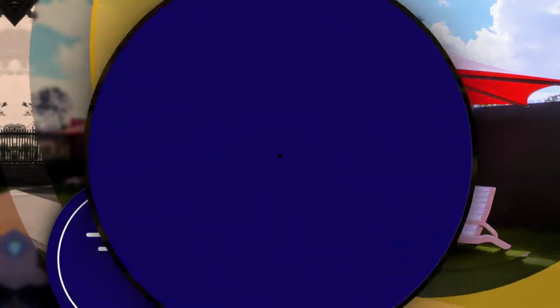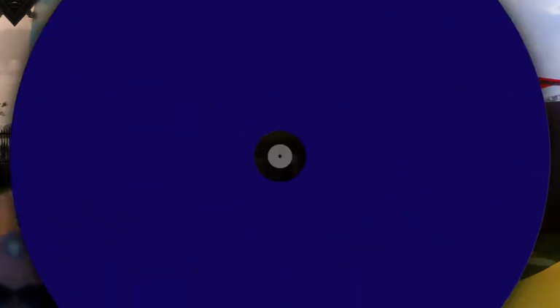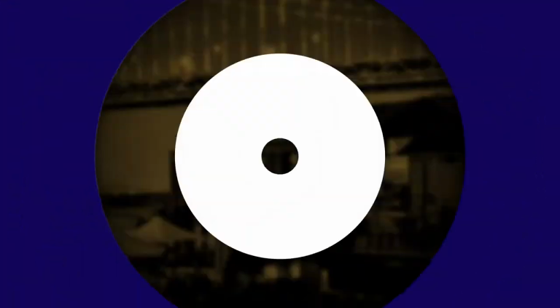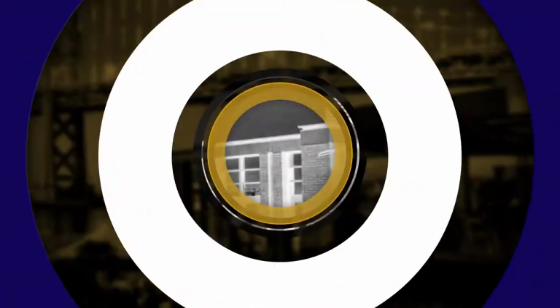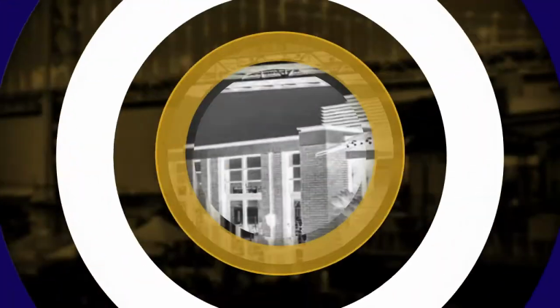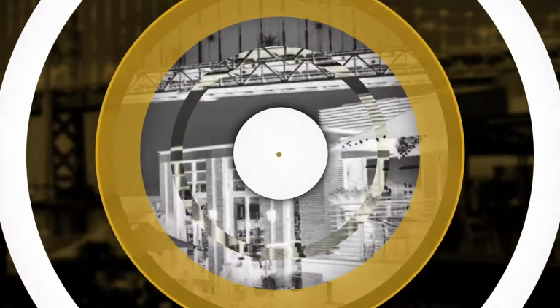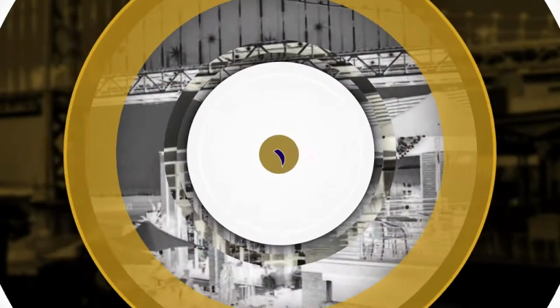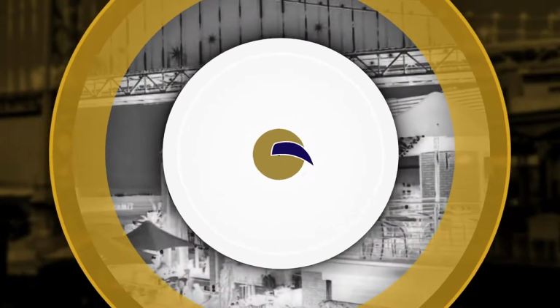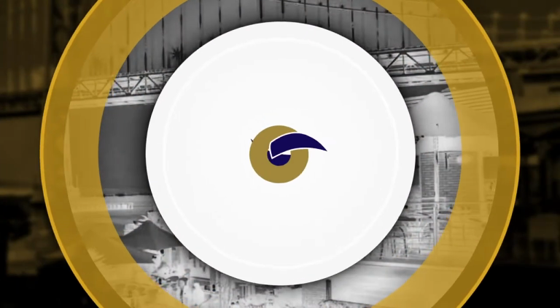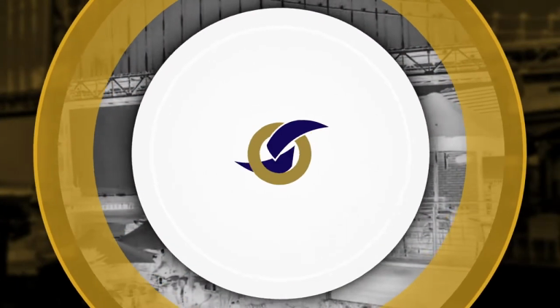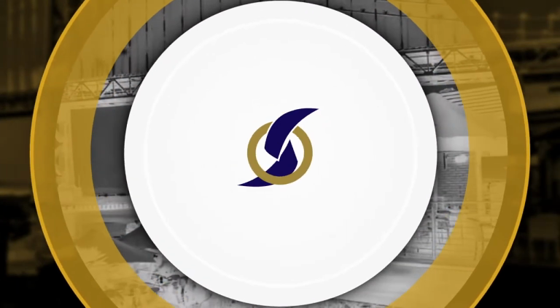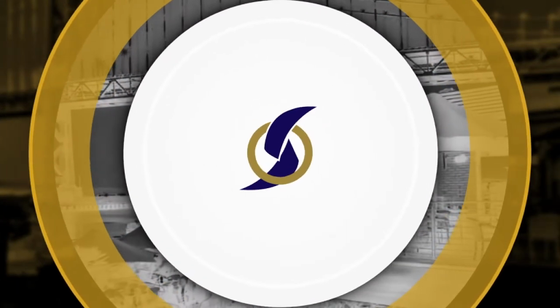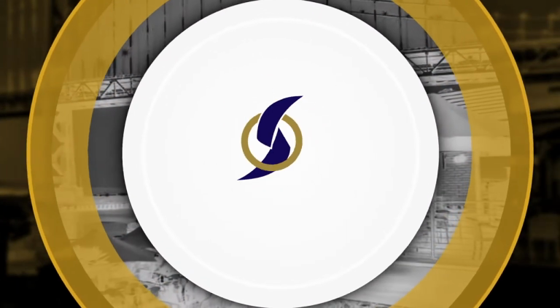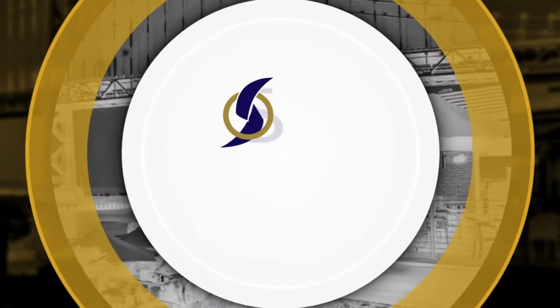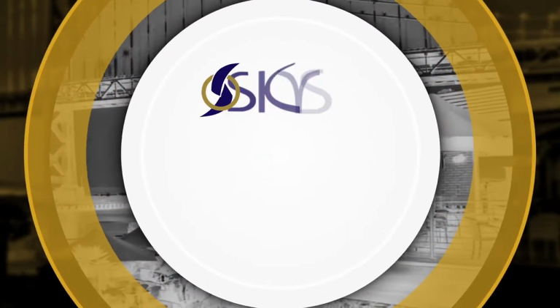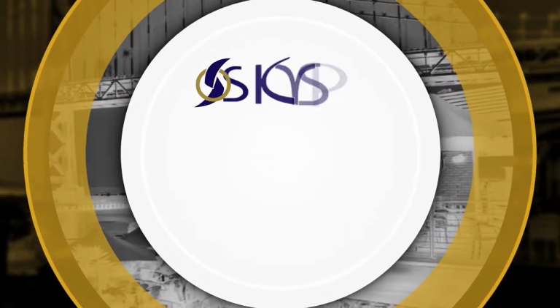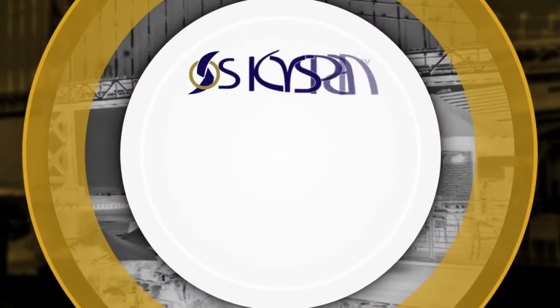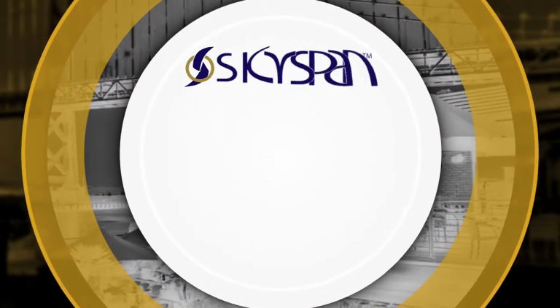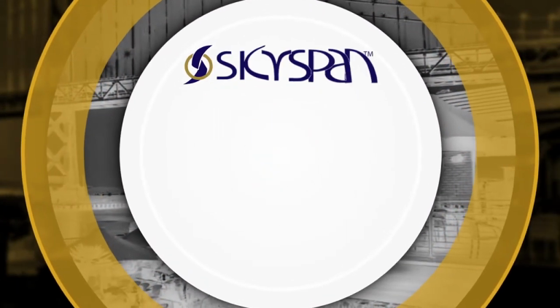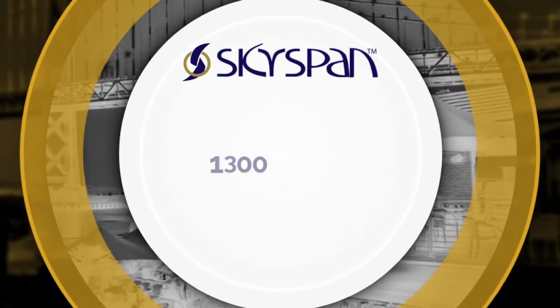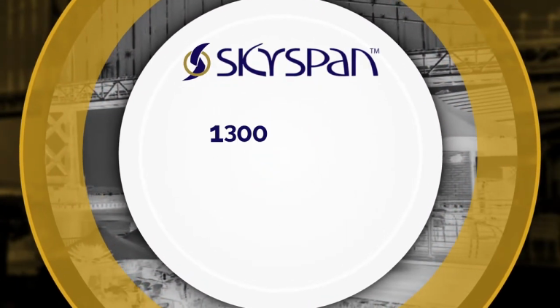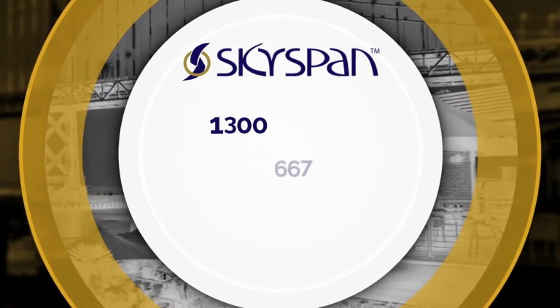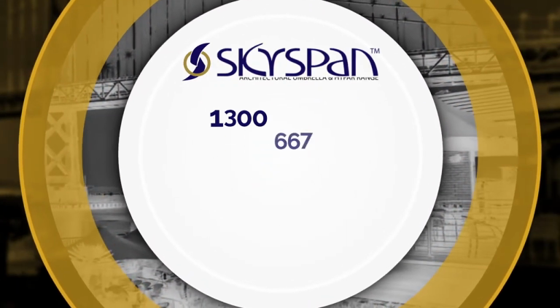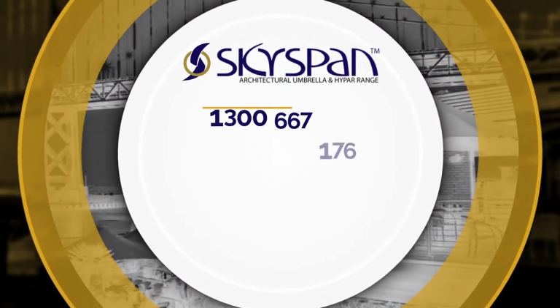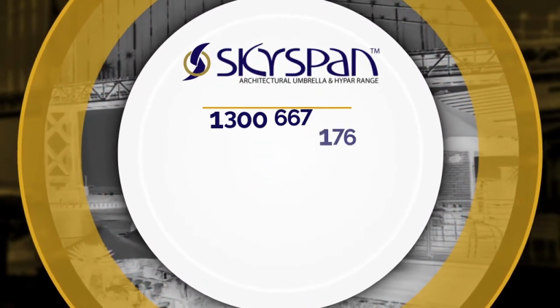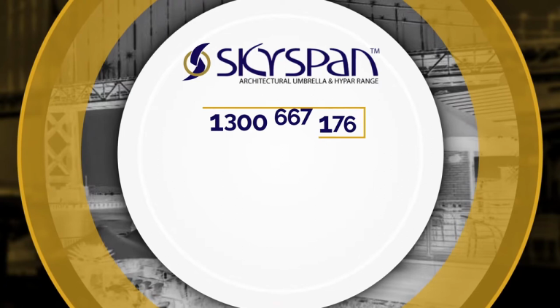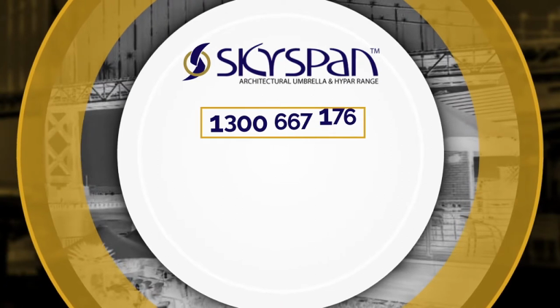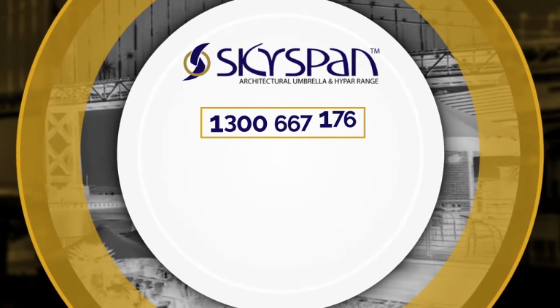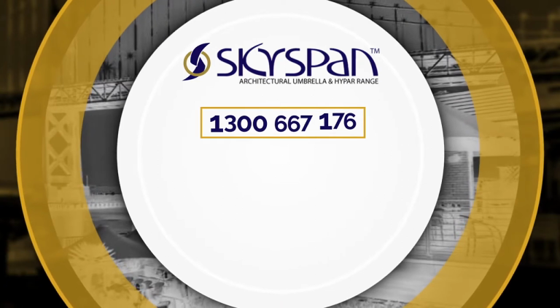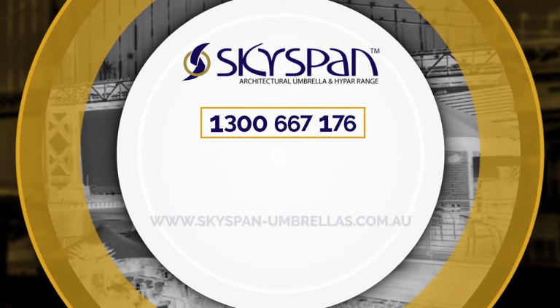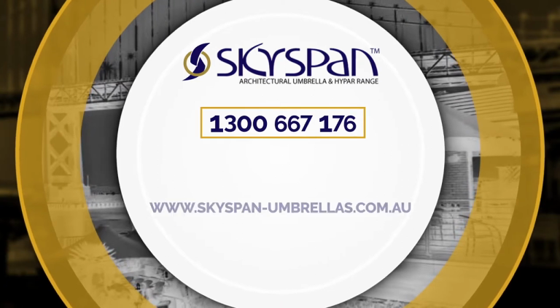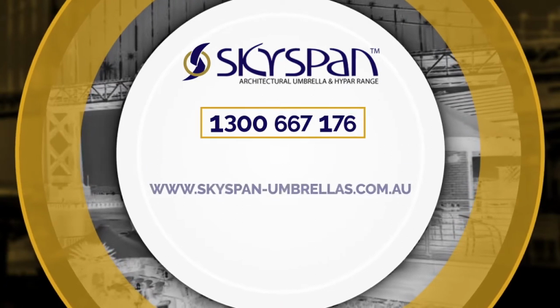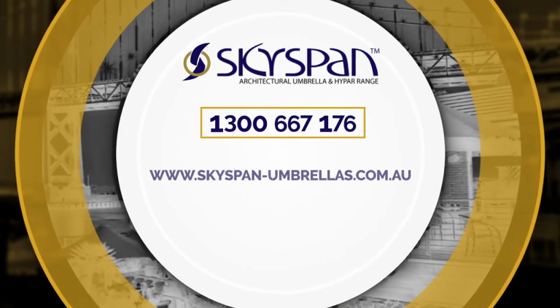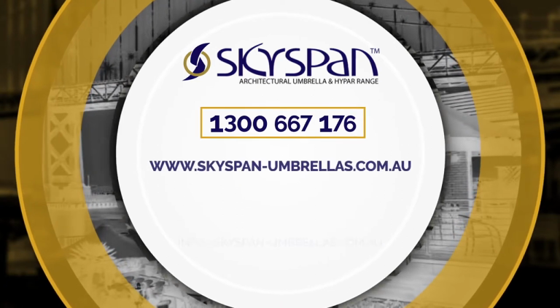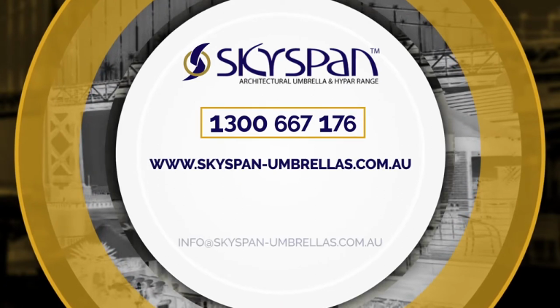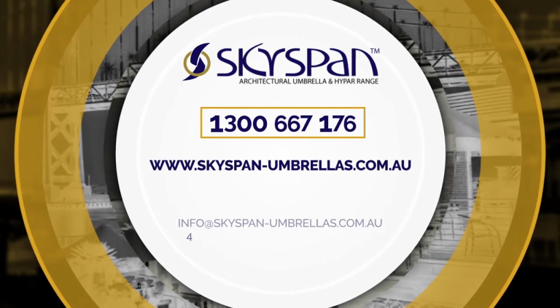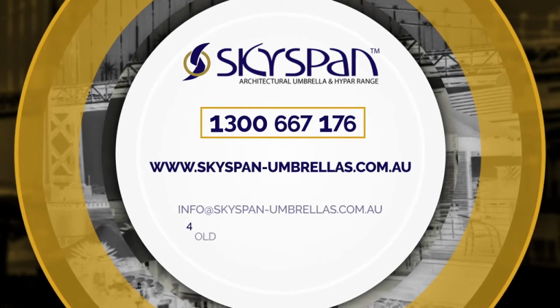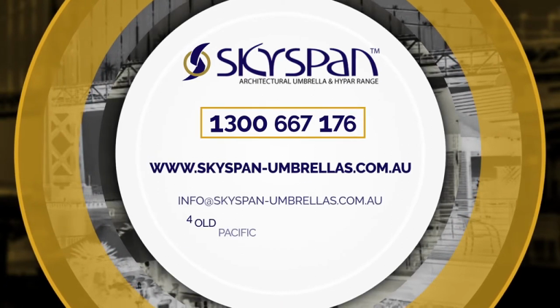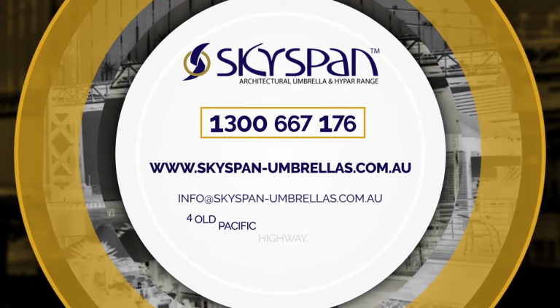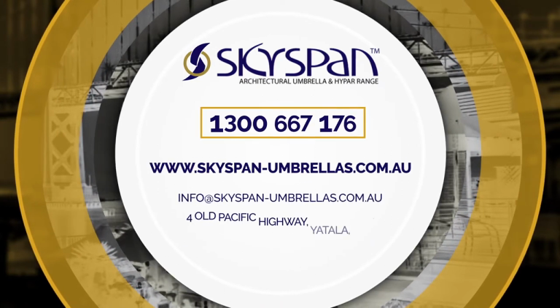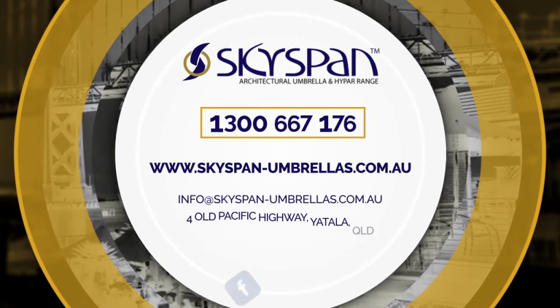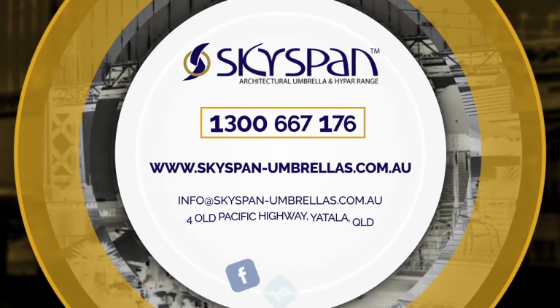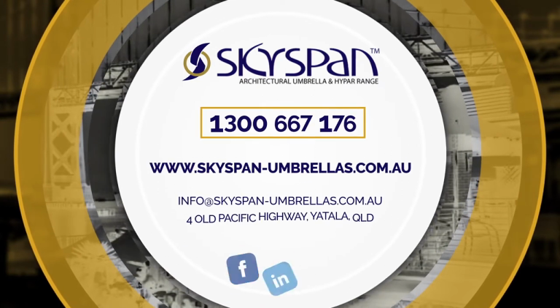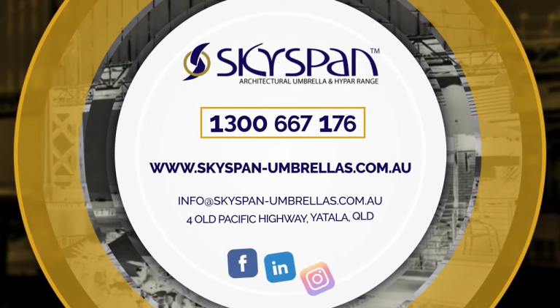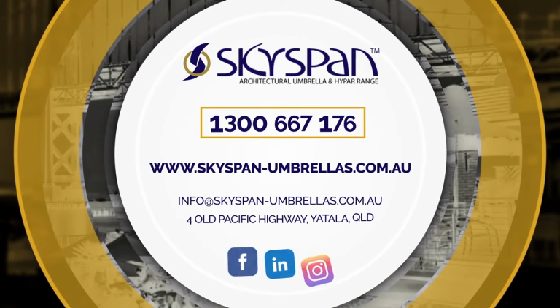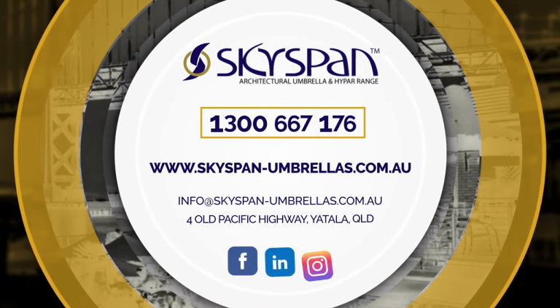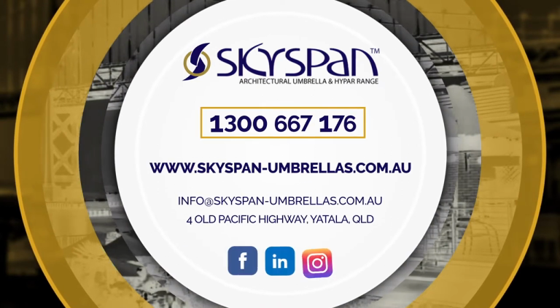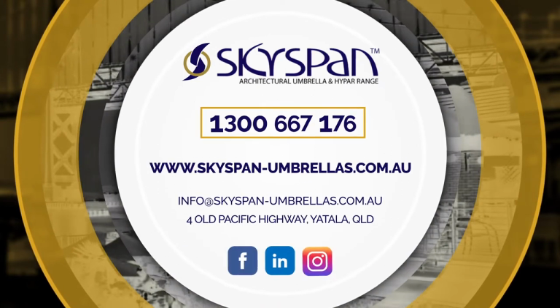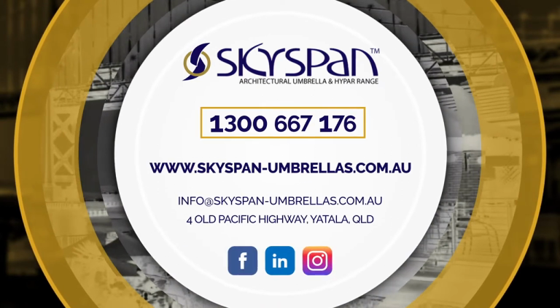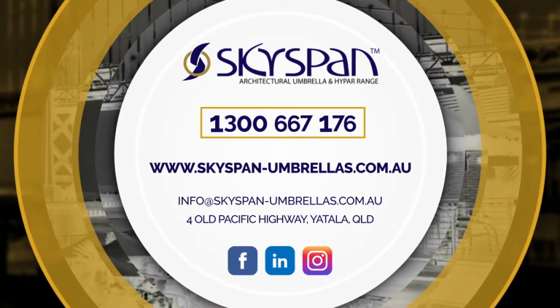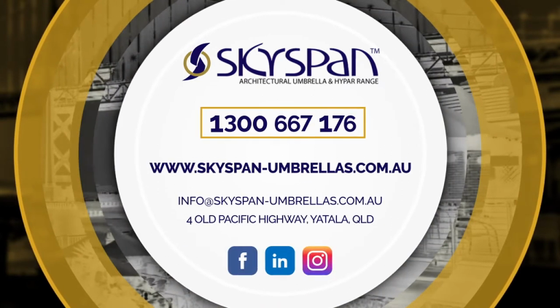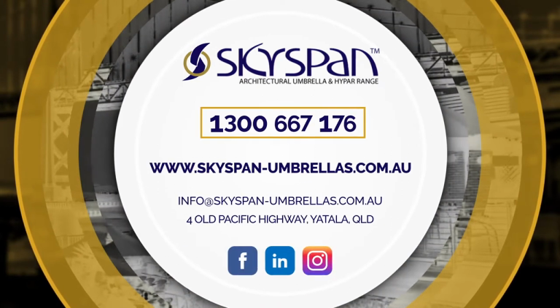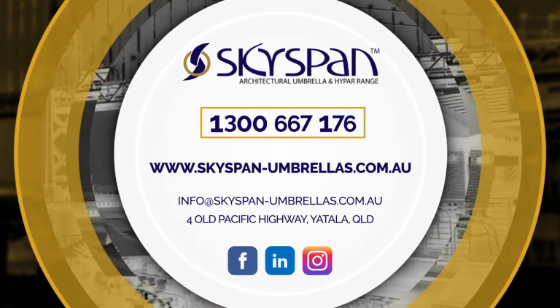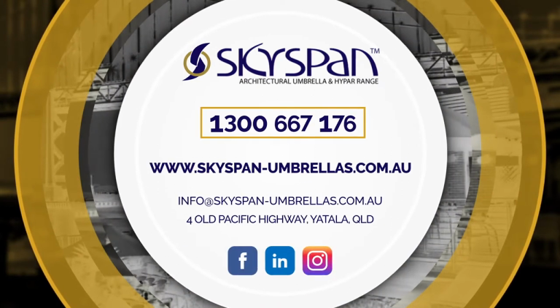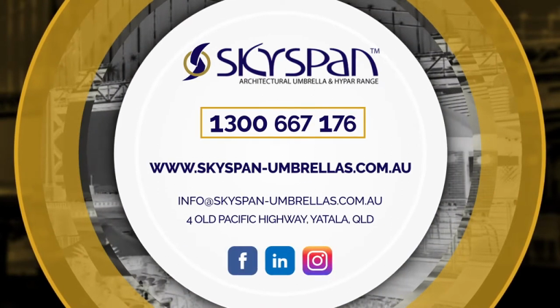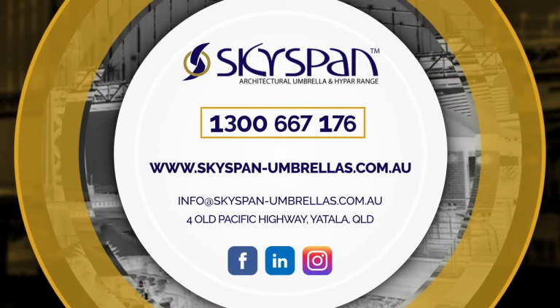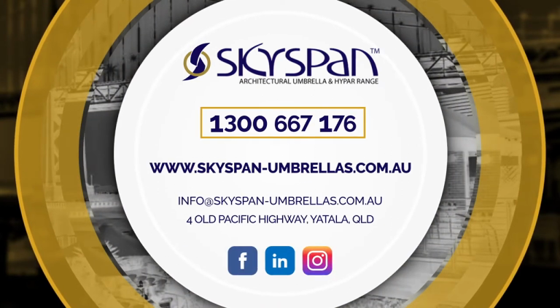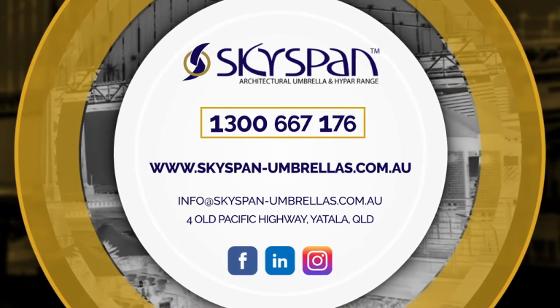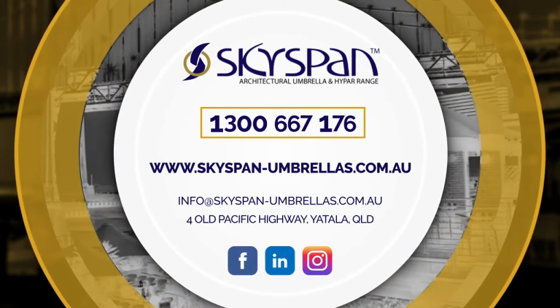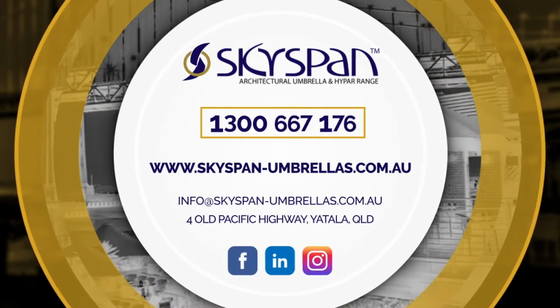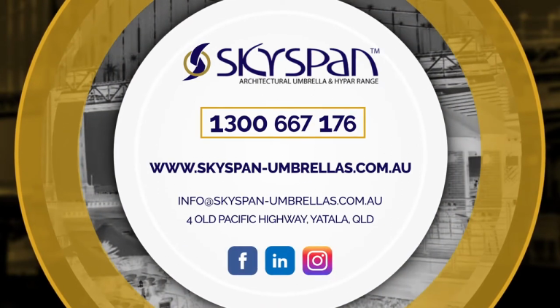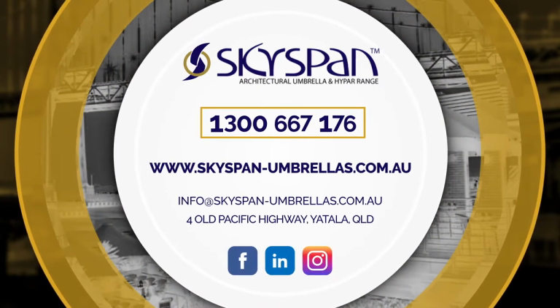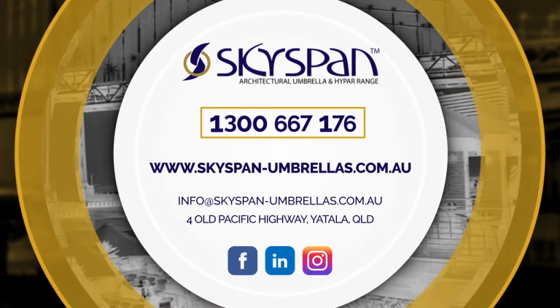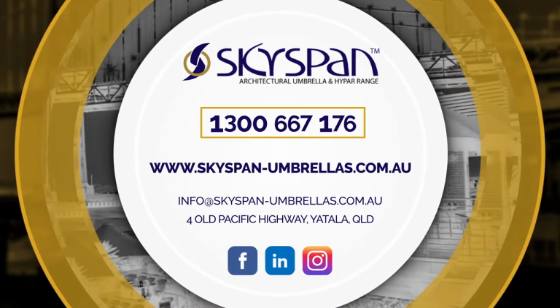To find the right umbrella to suit your space, call our friendly sales team on 1300 667 176.